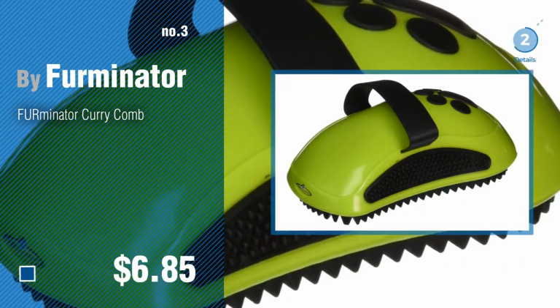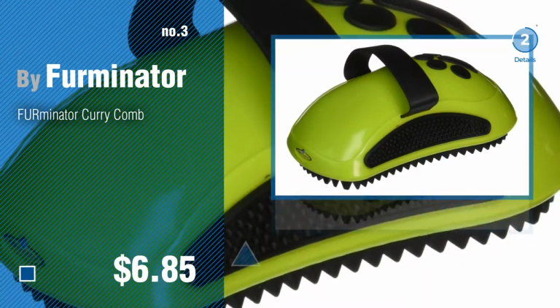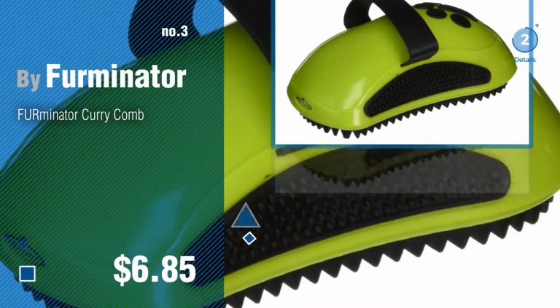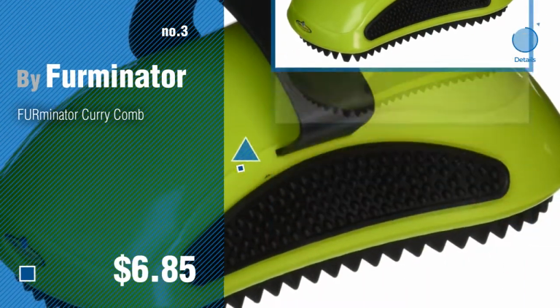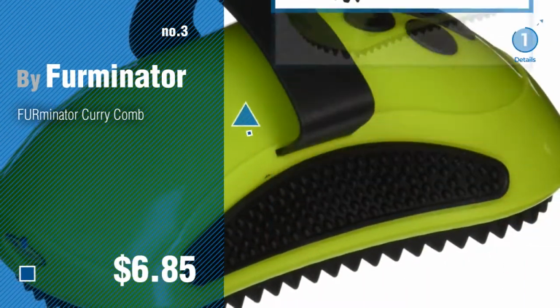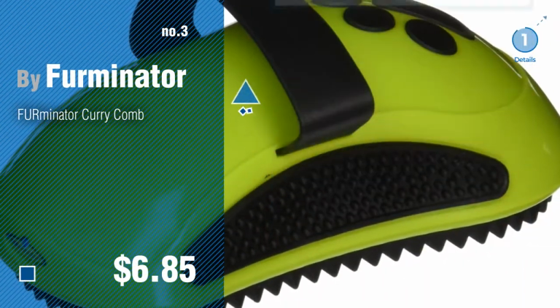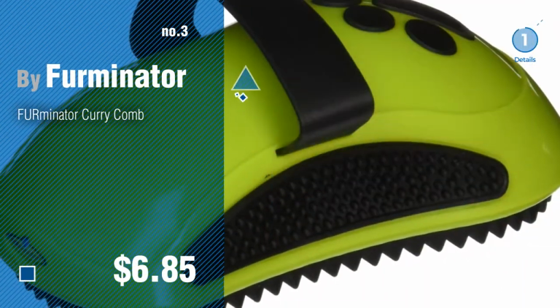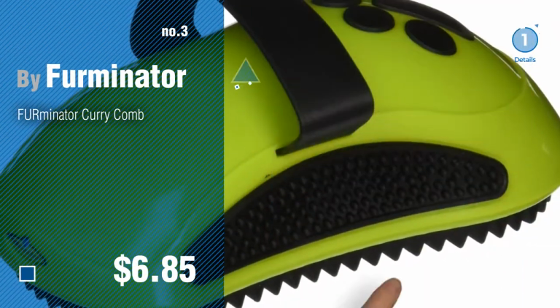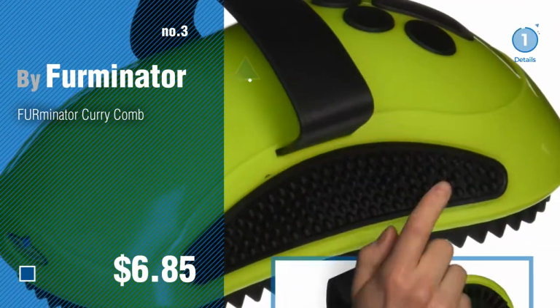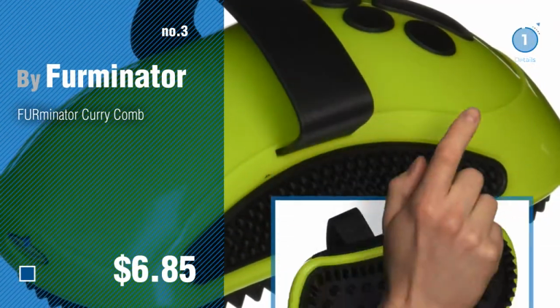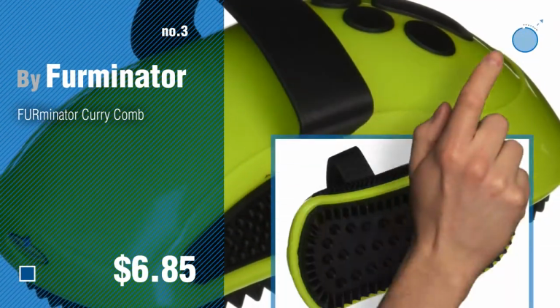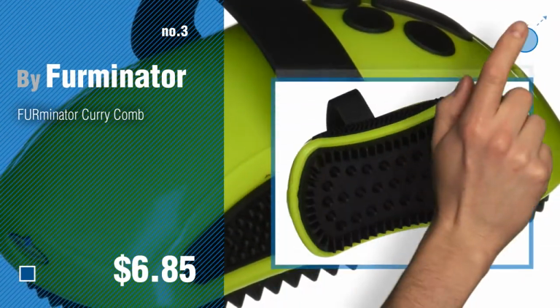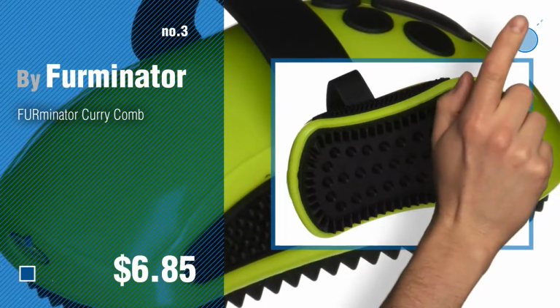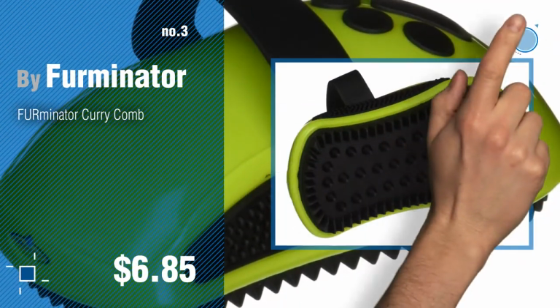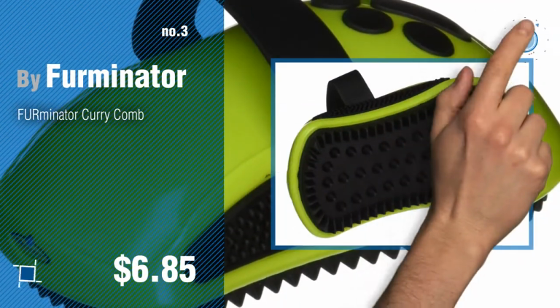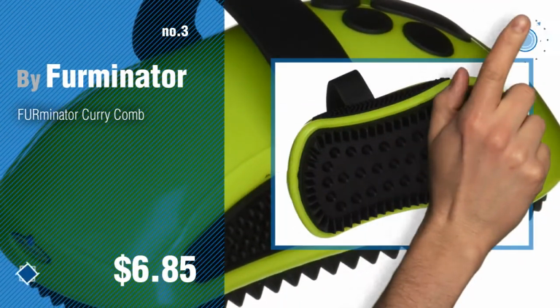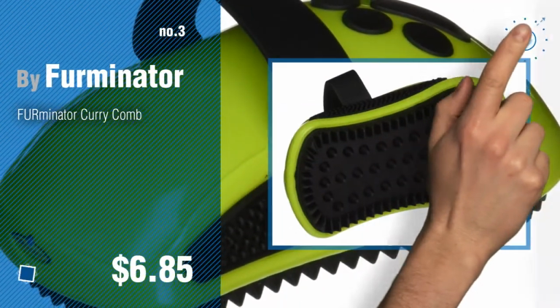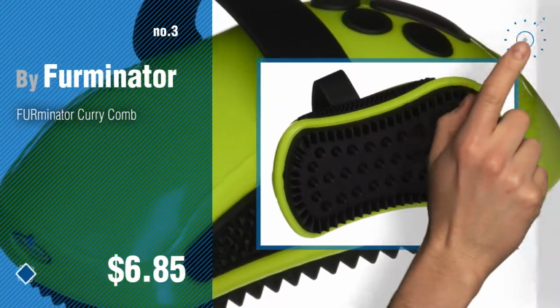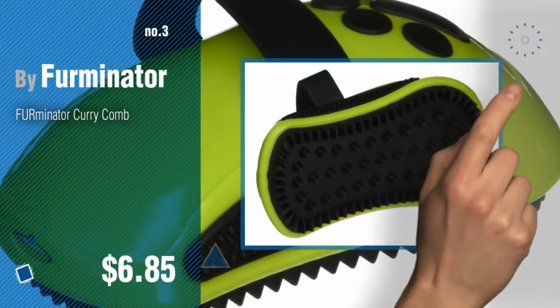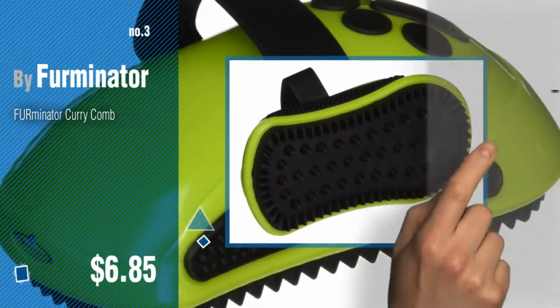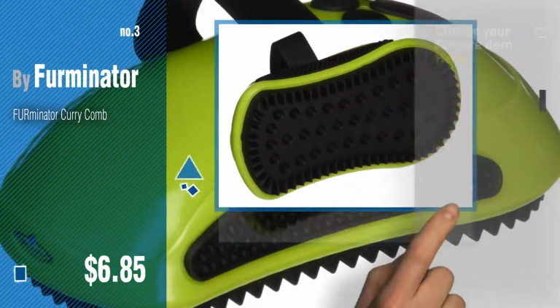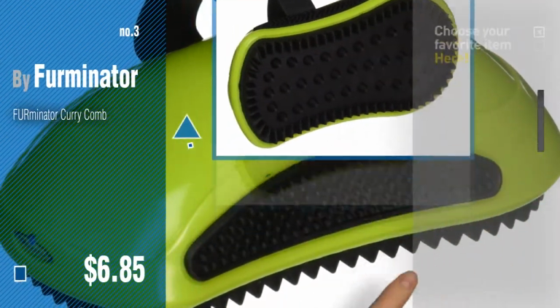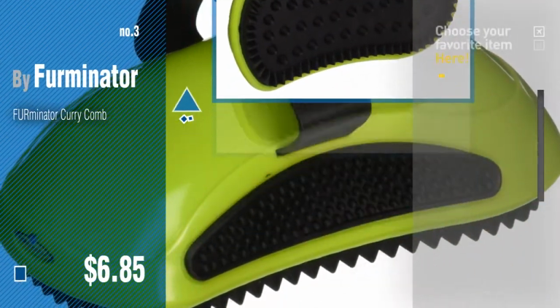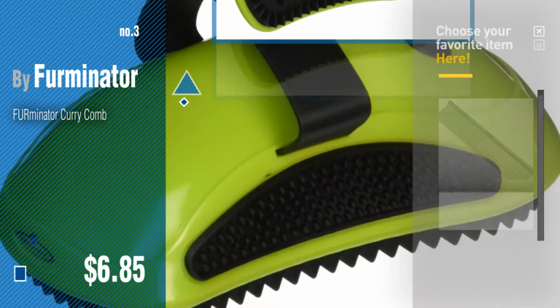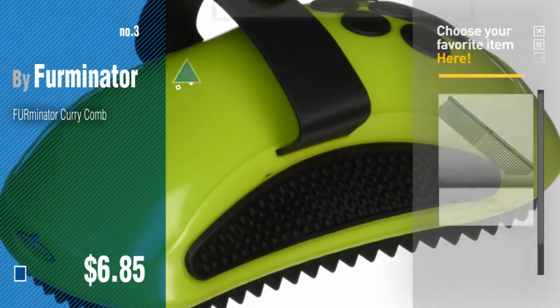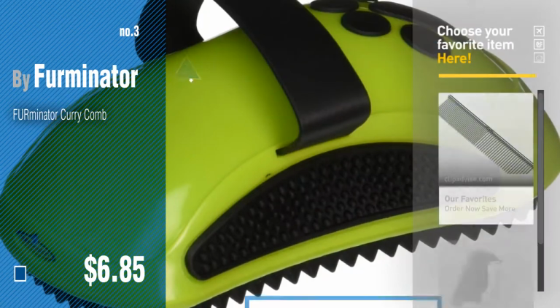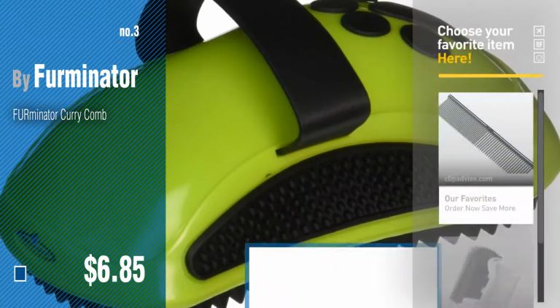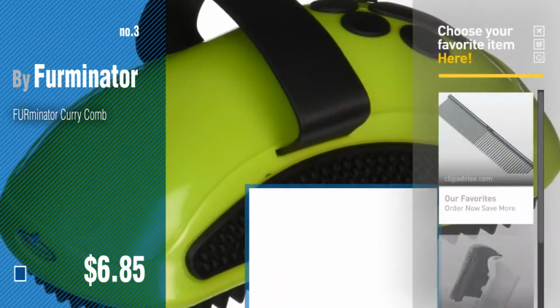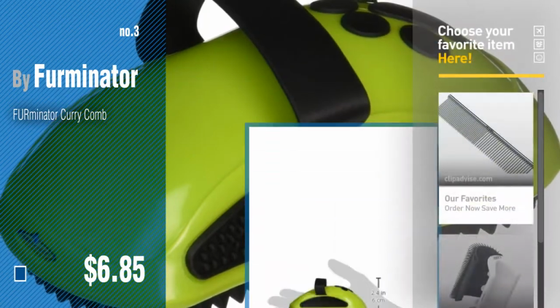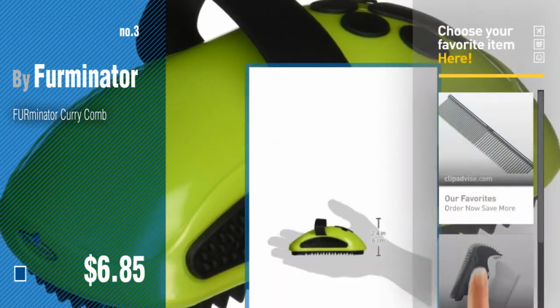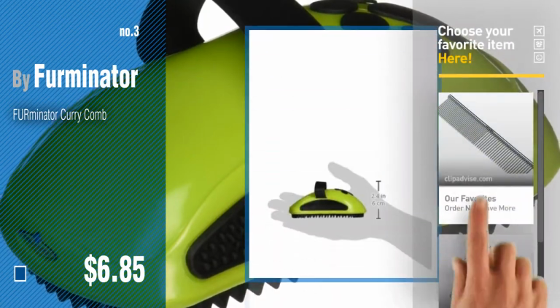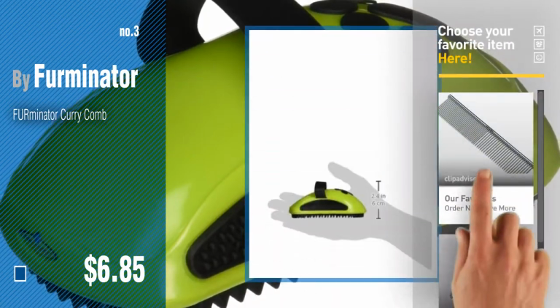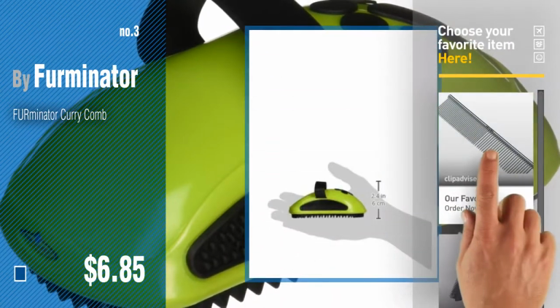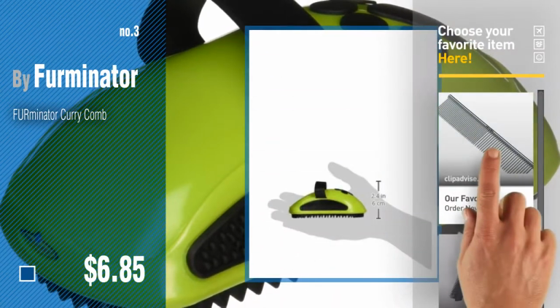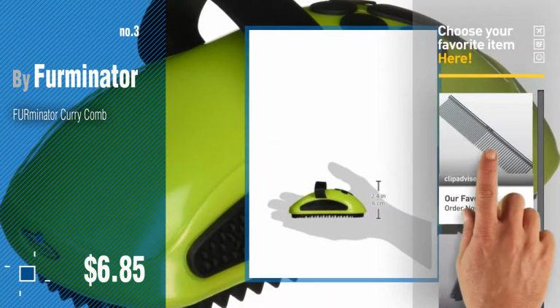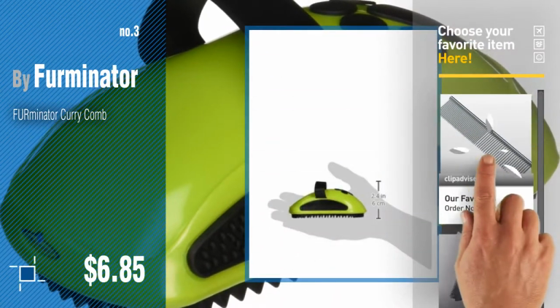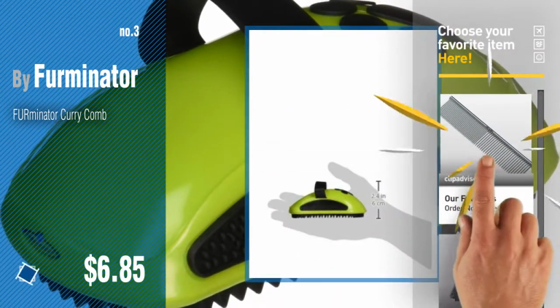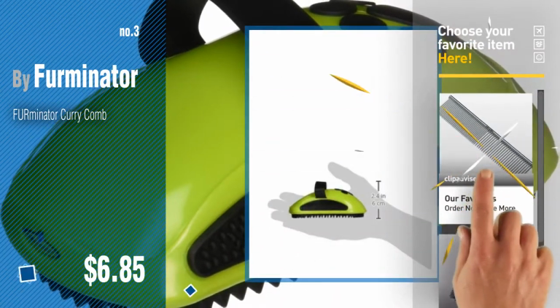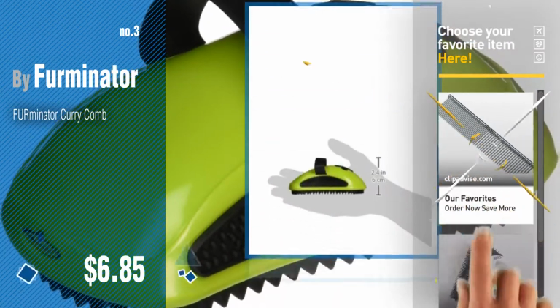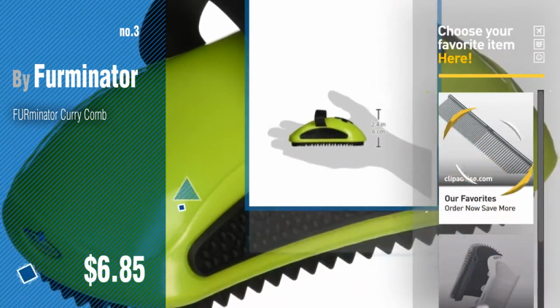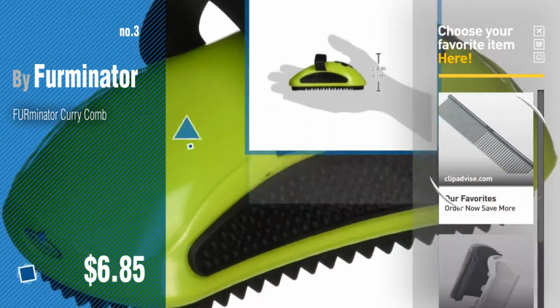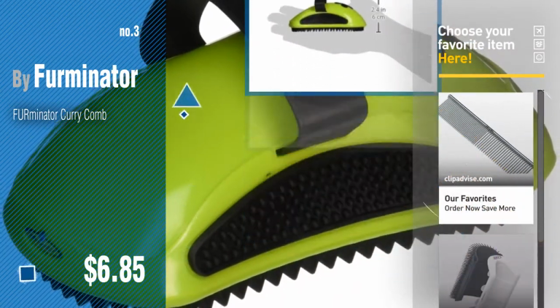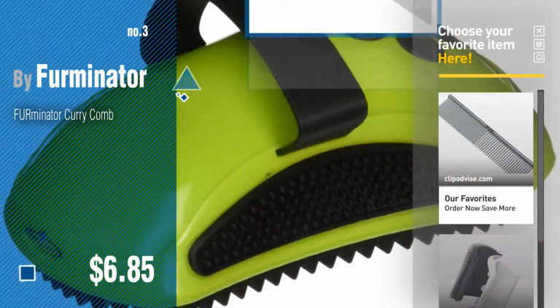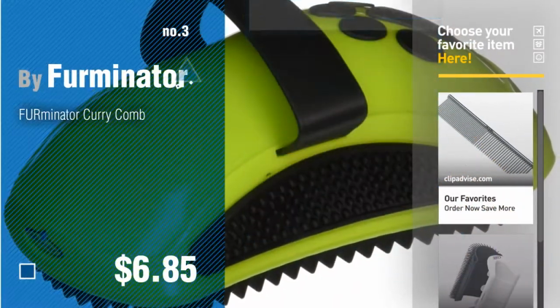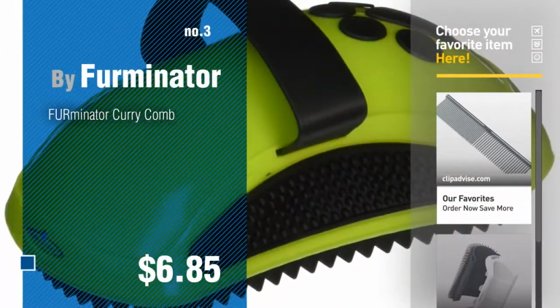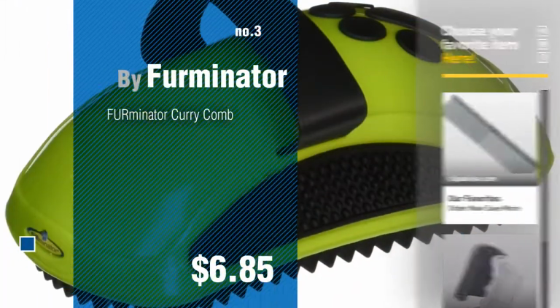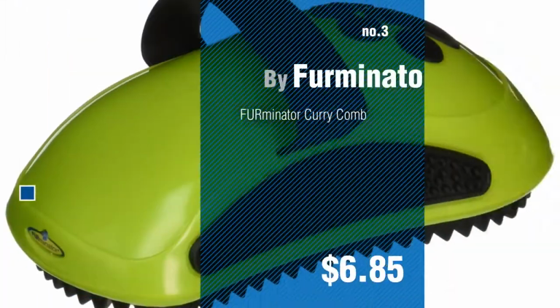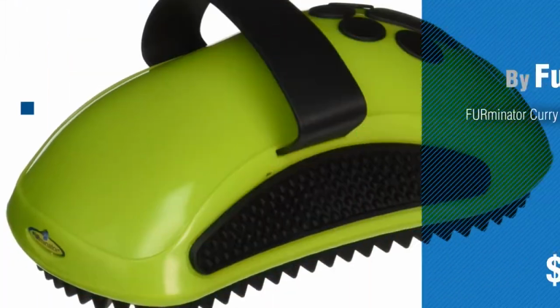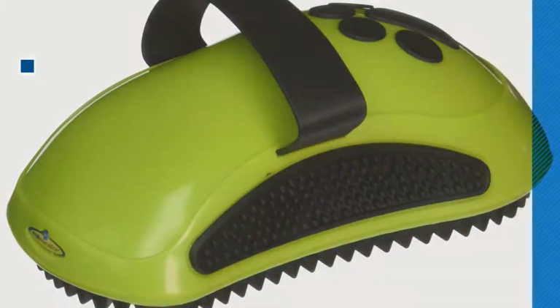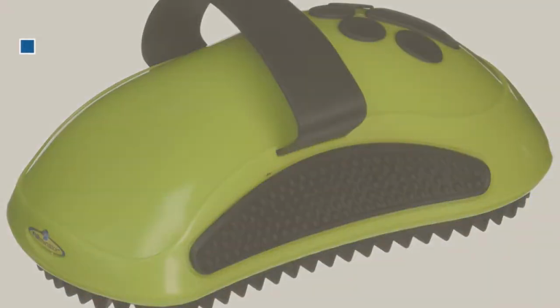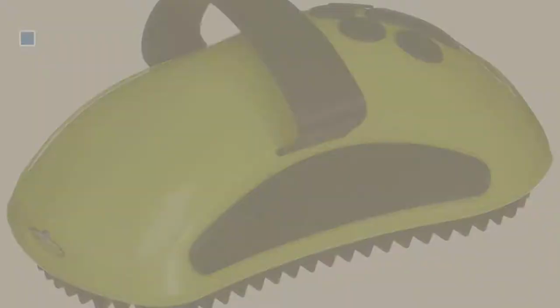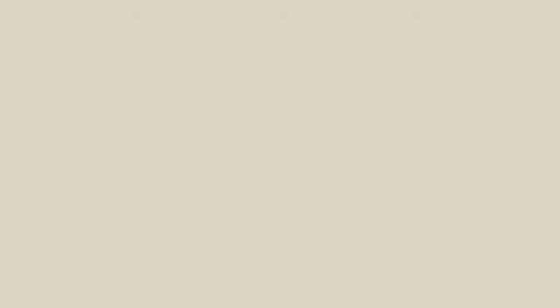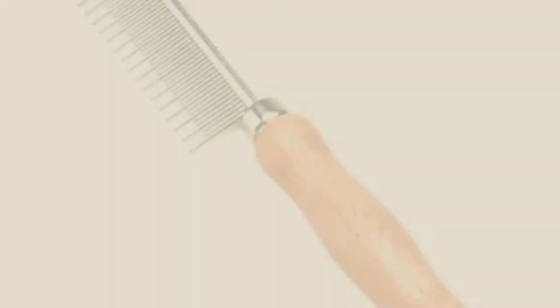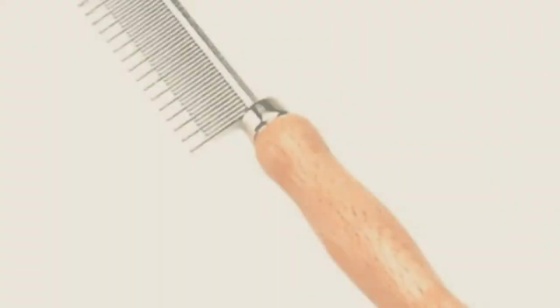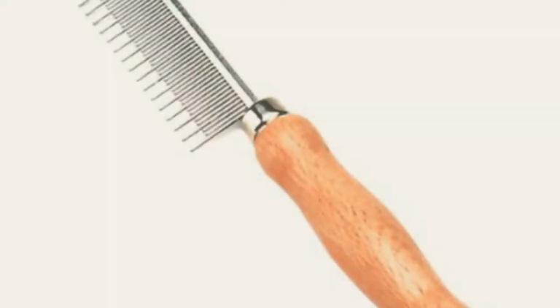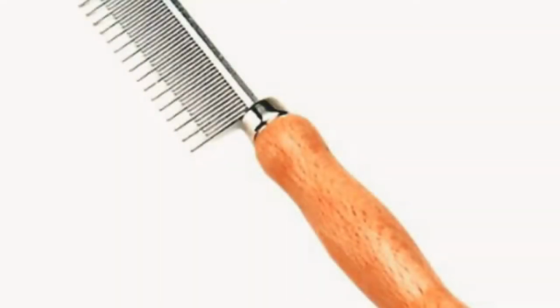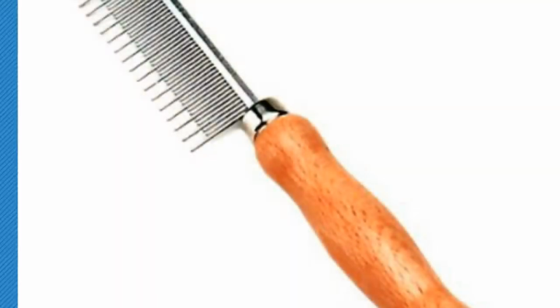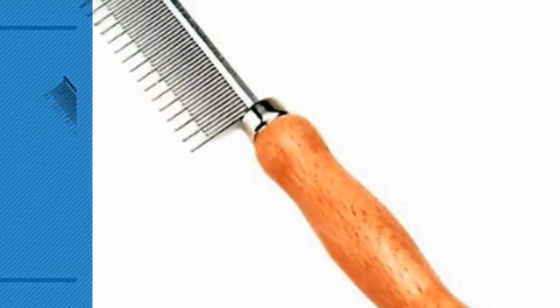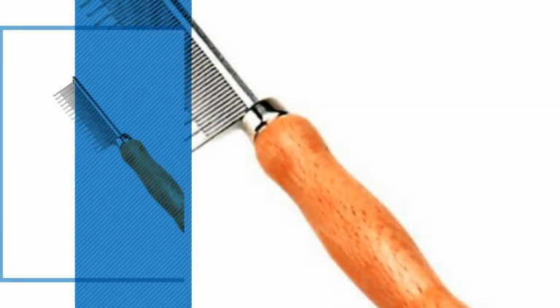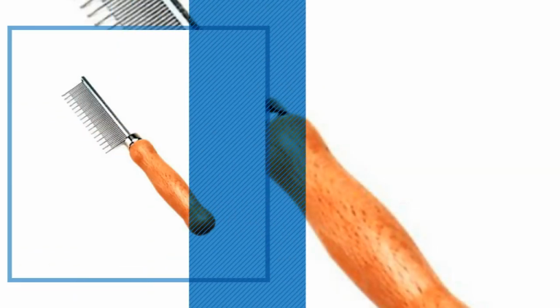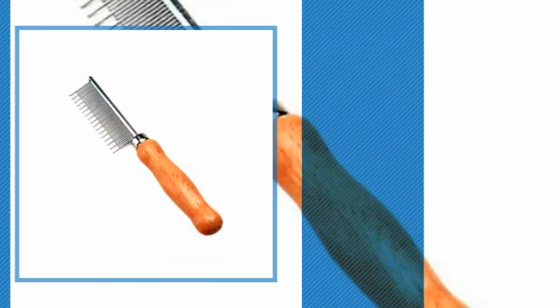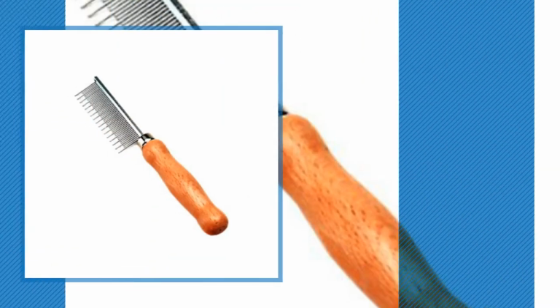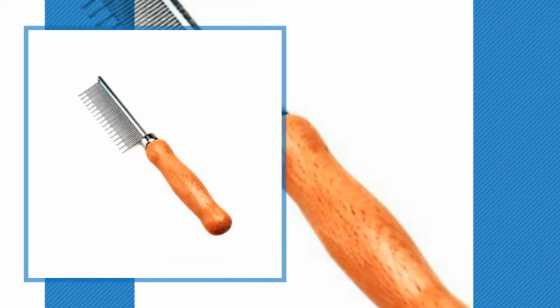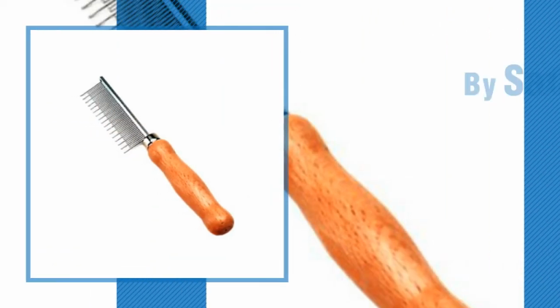For more details about these catcombs products, just click this circle. Number 4, by Safari.